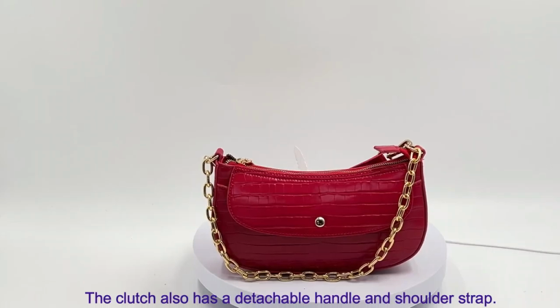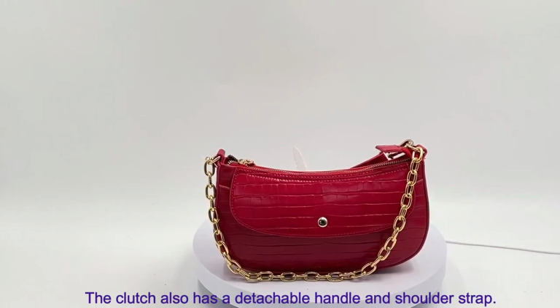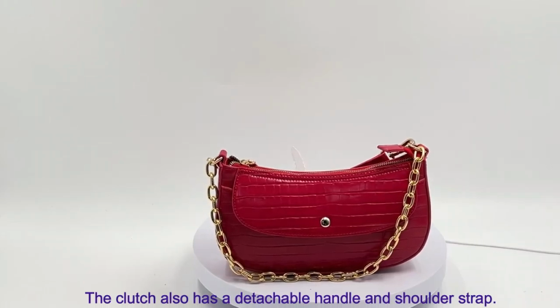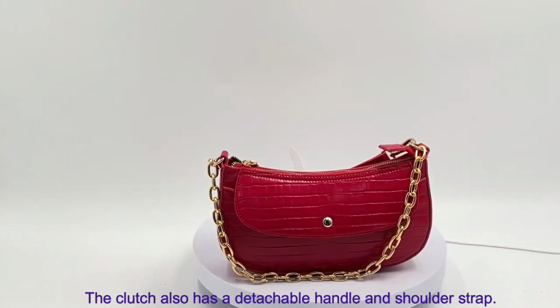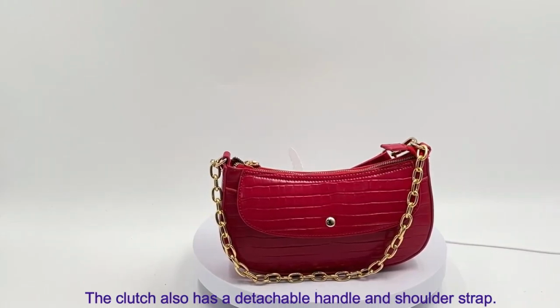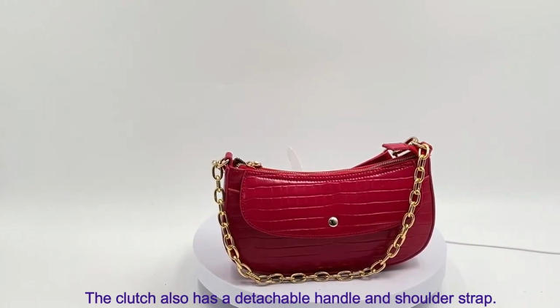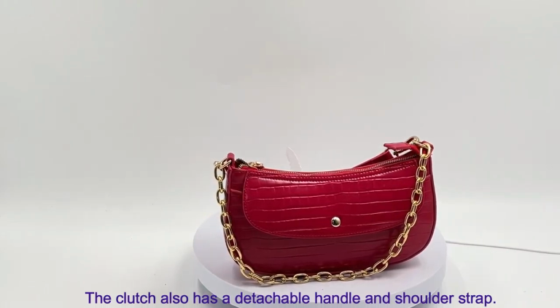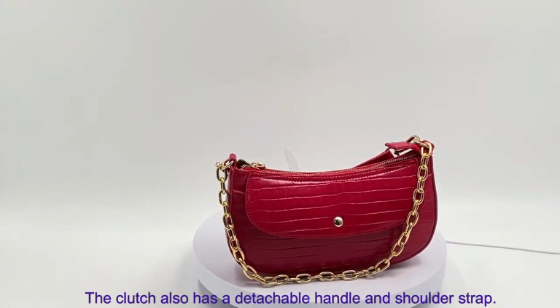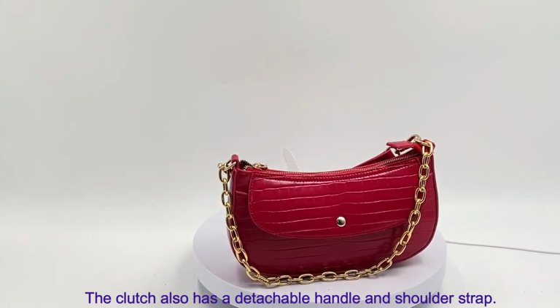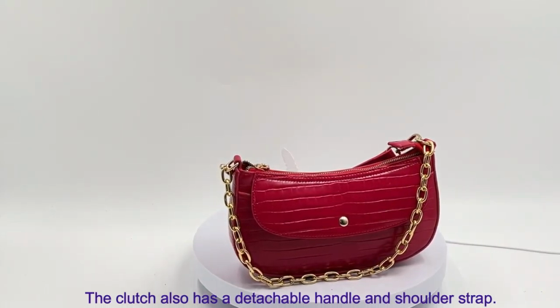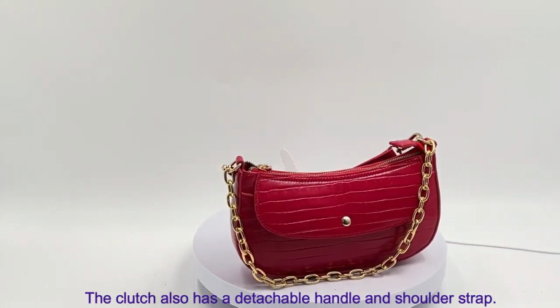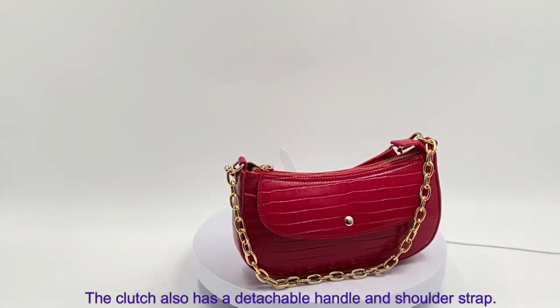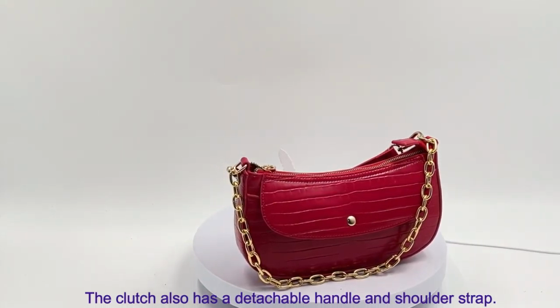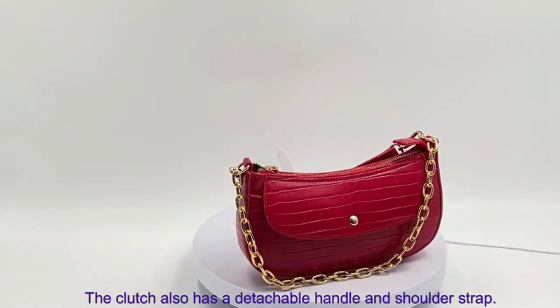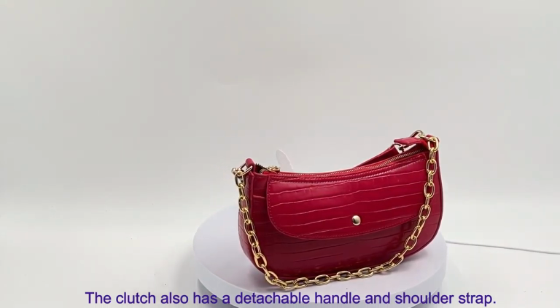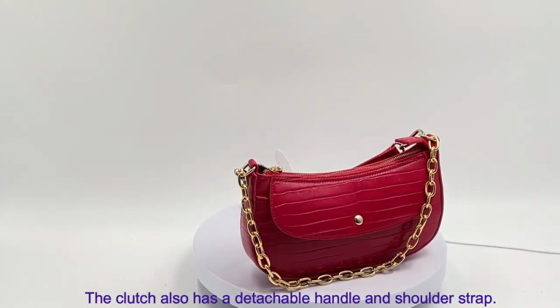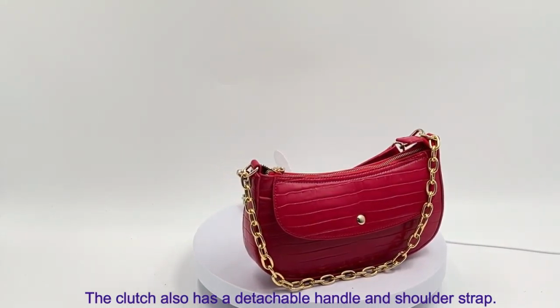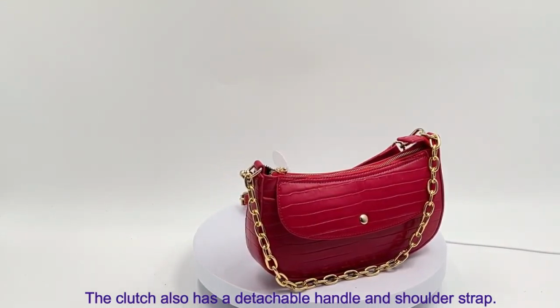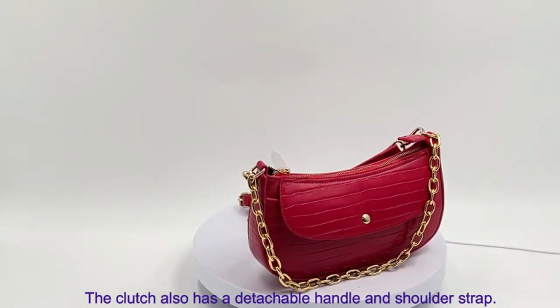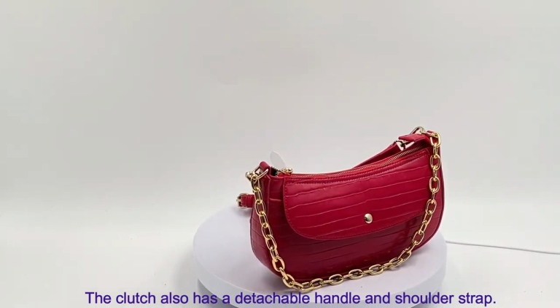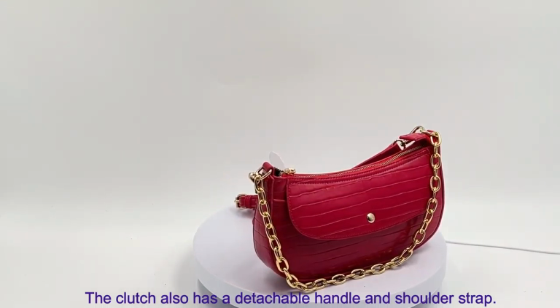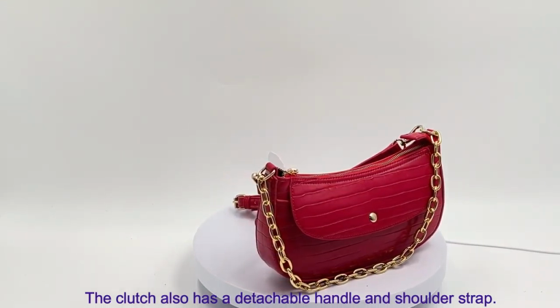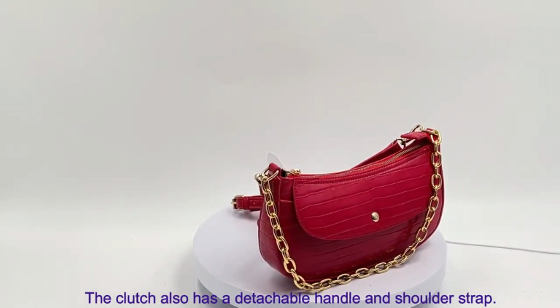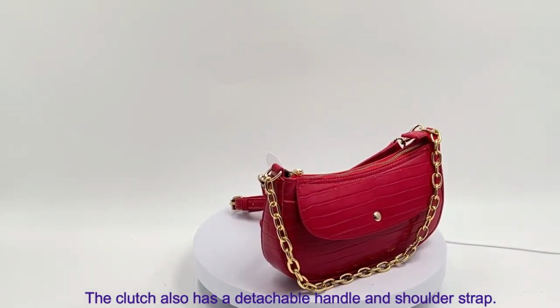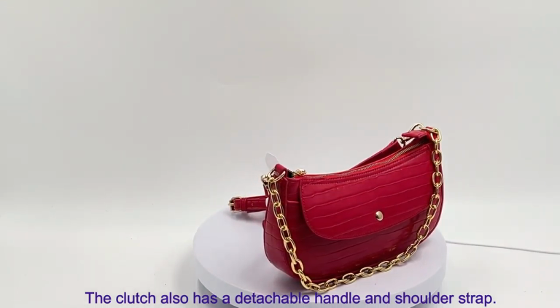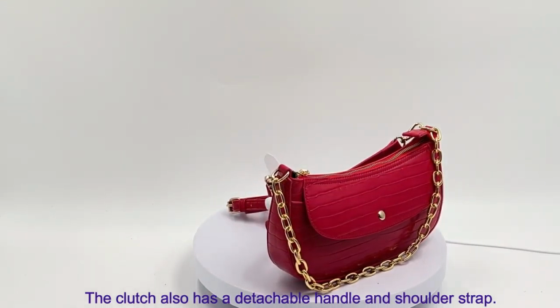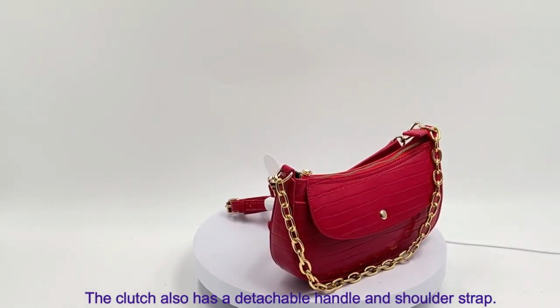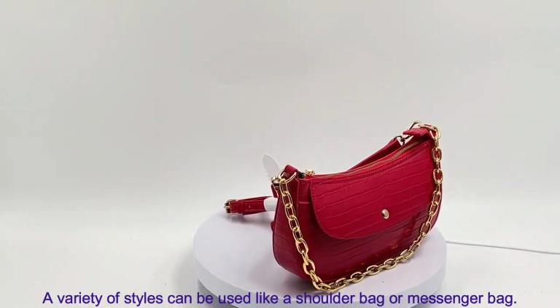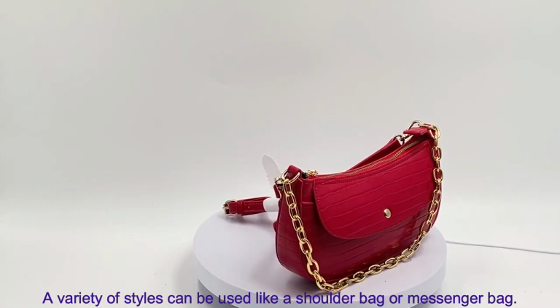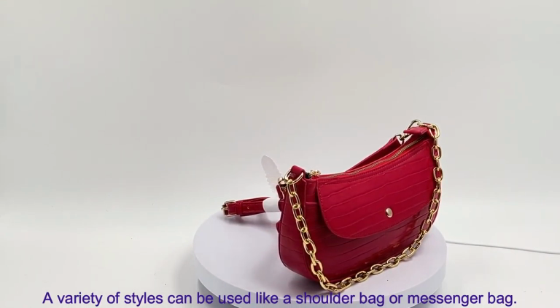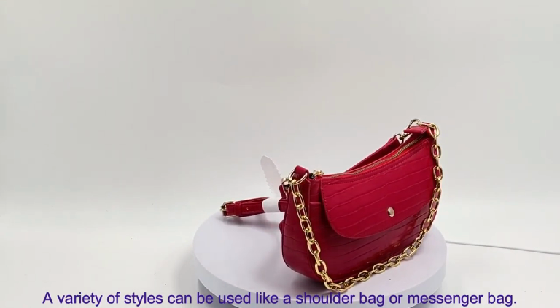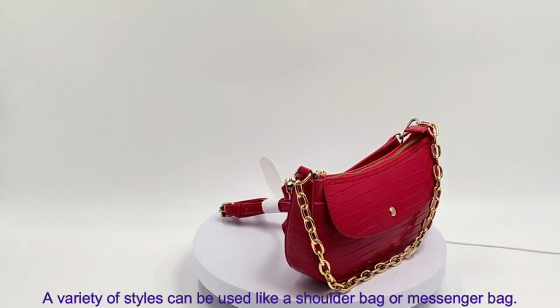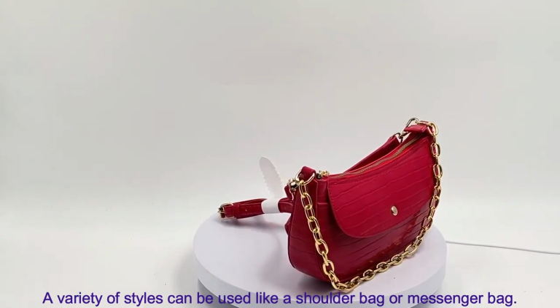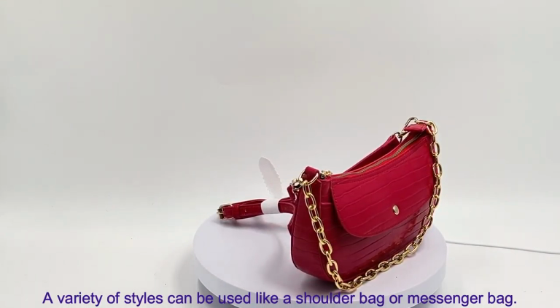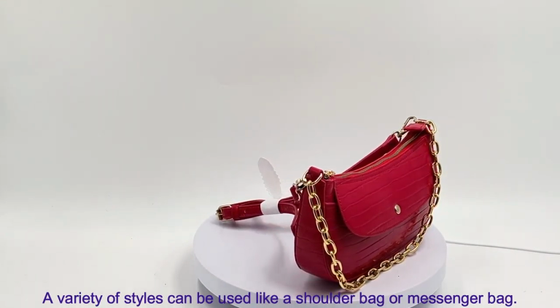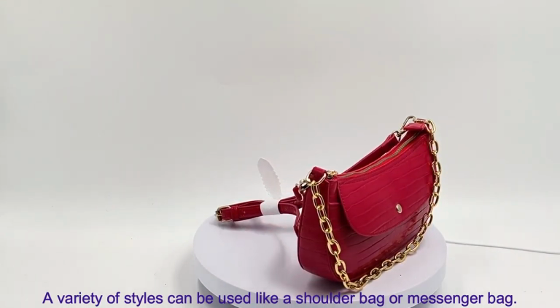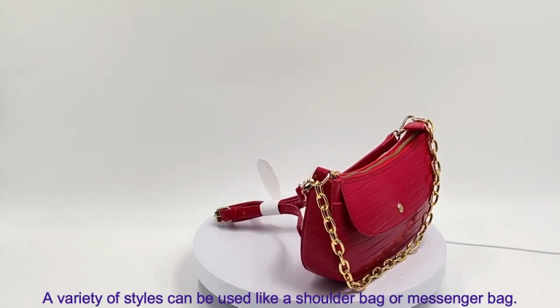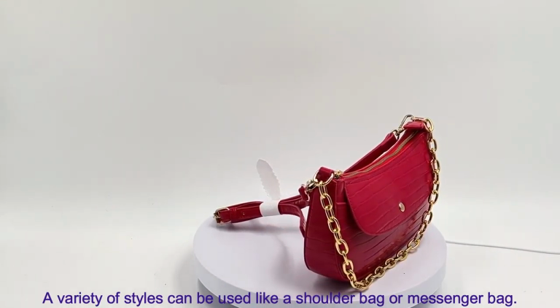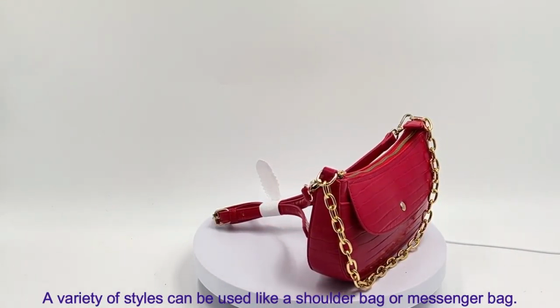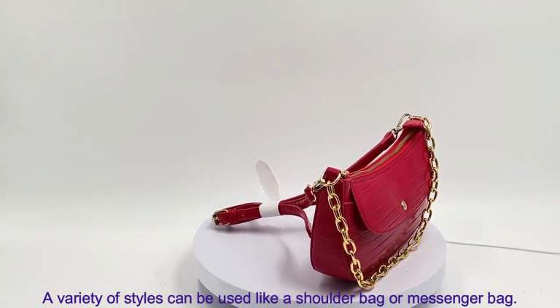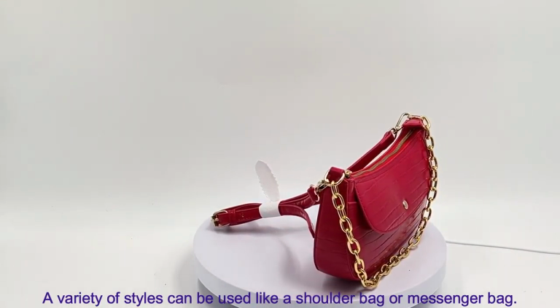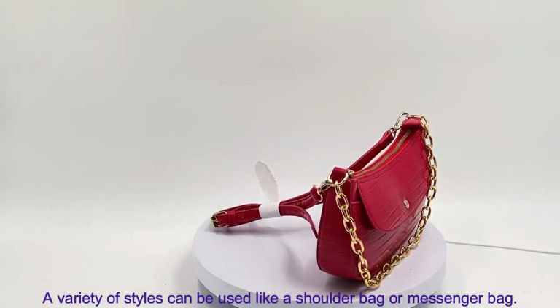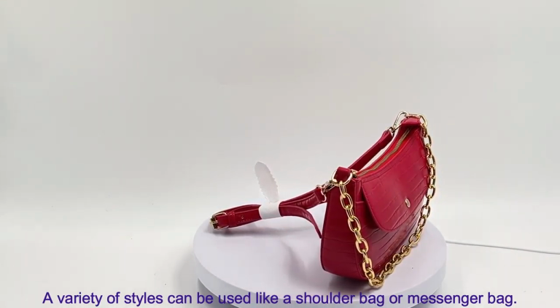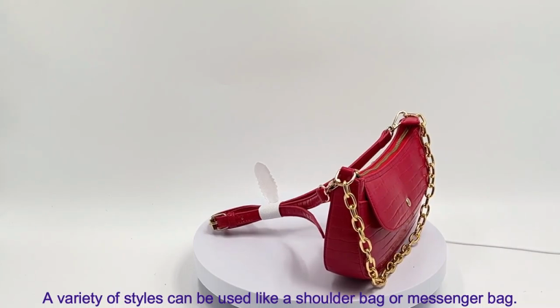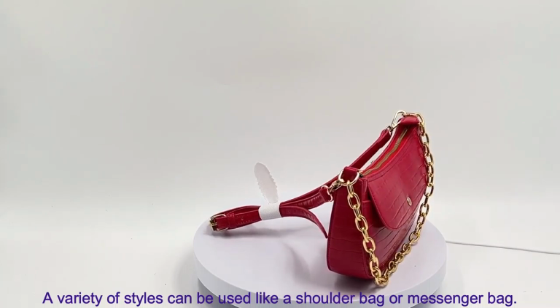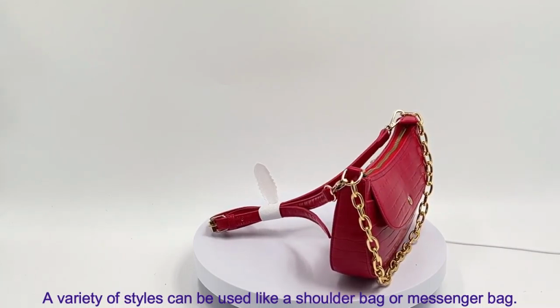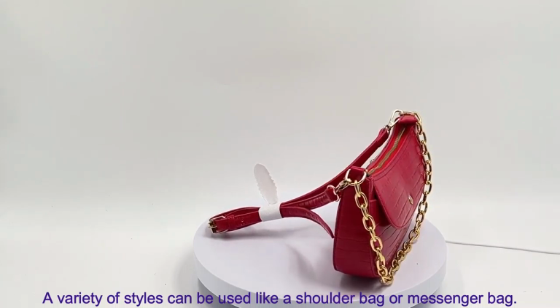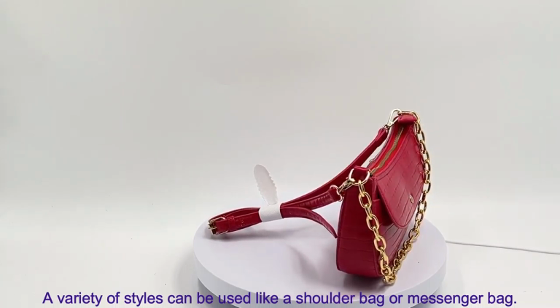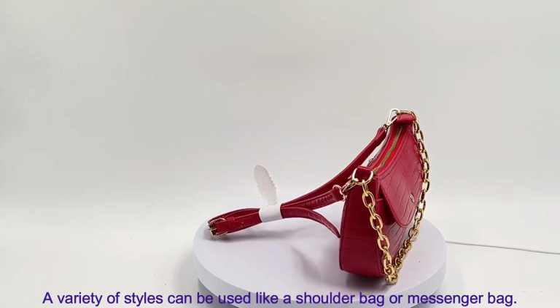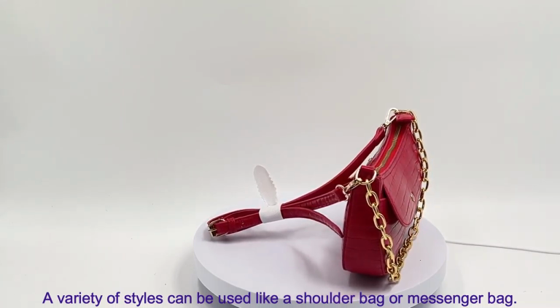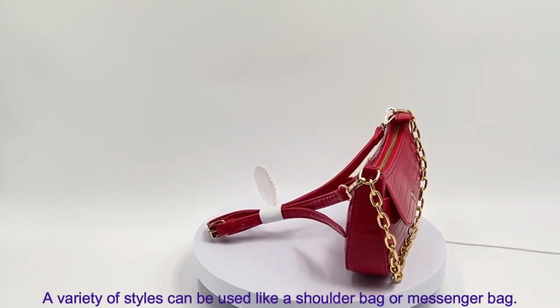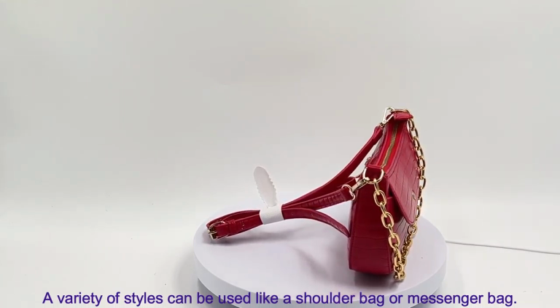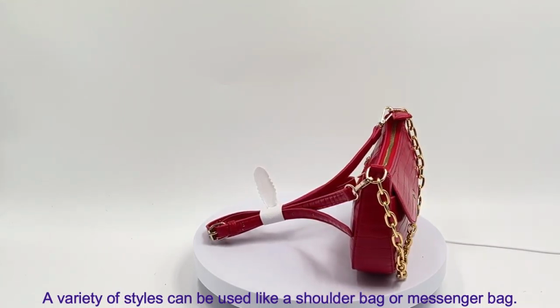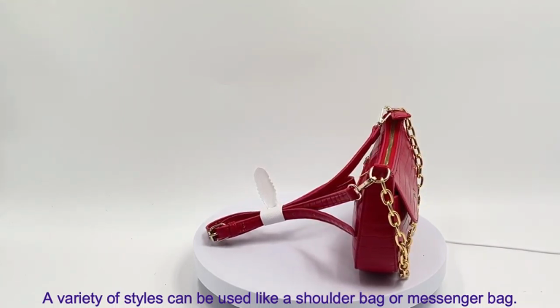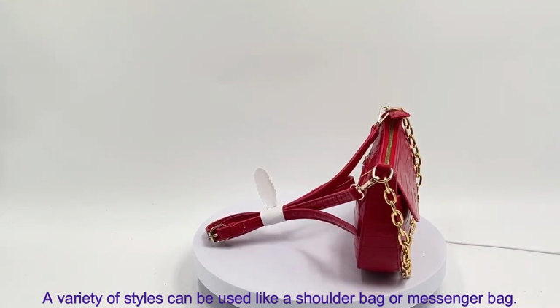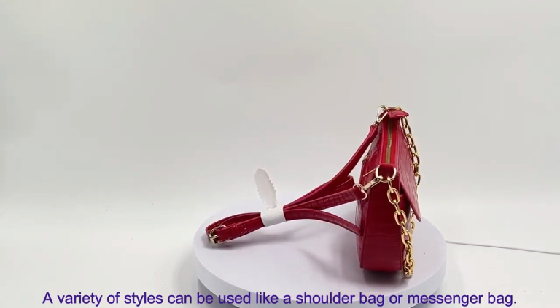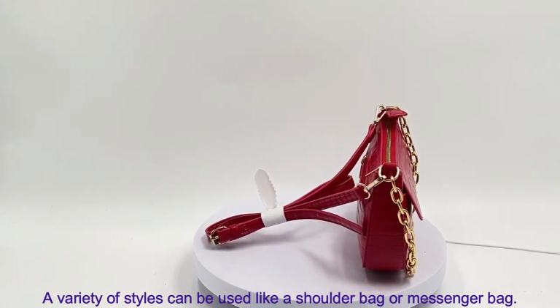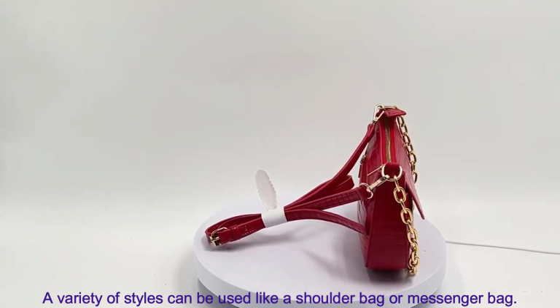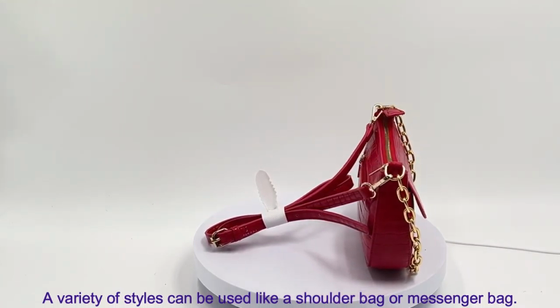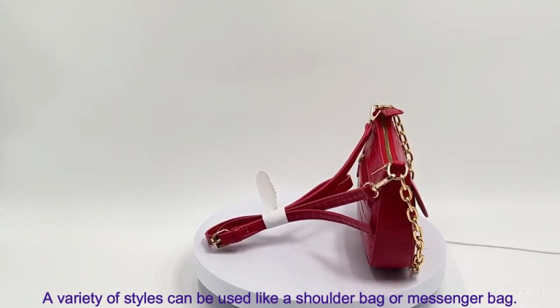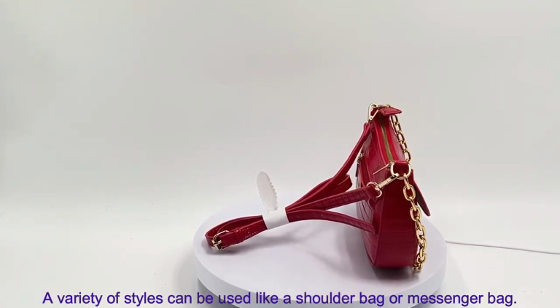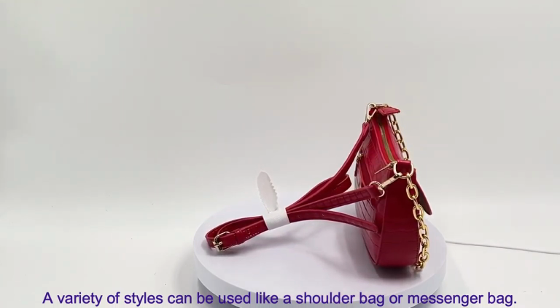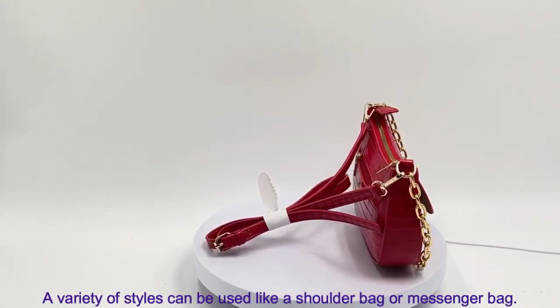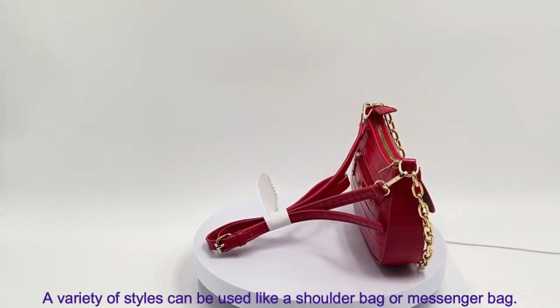The clutch also has a detachable handle and shoulder strap, with a variety of styles — it can be used like a shoulder bag or messenger bag.